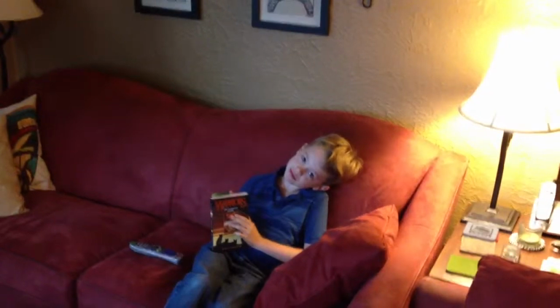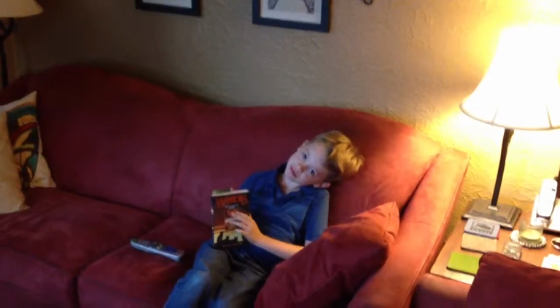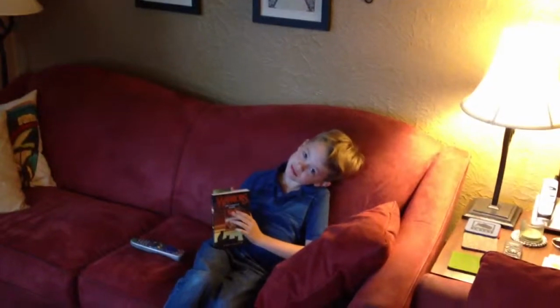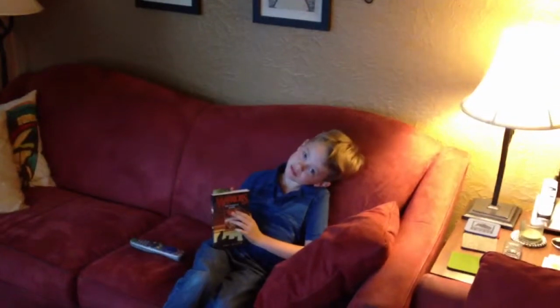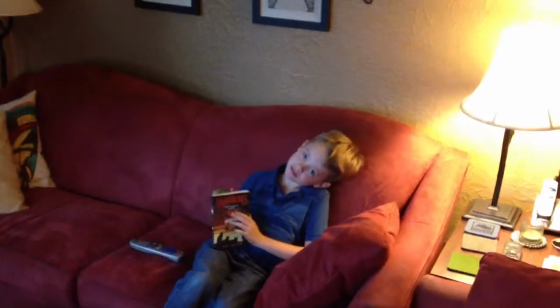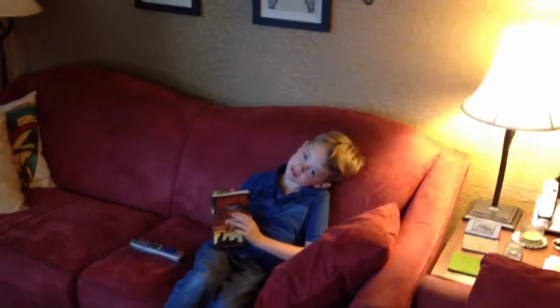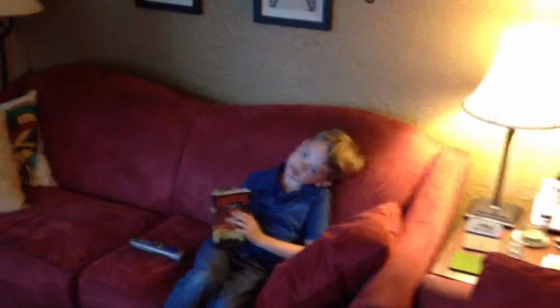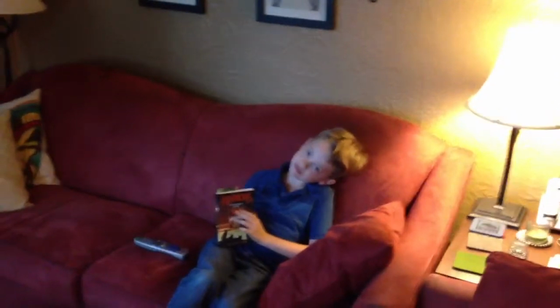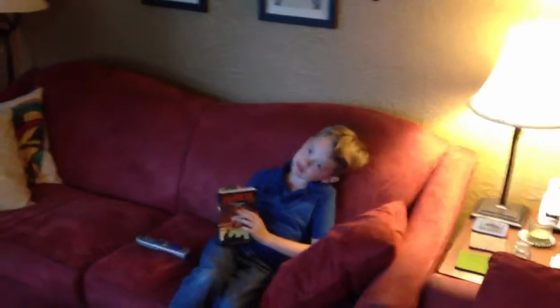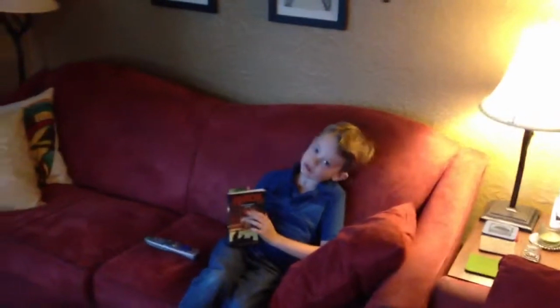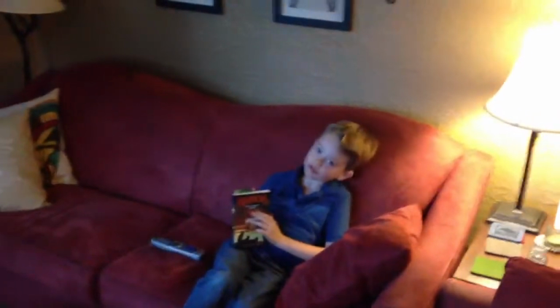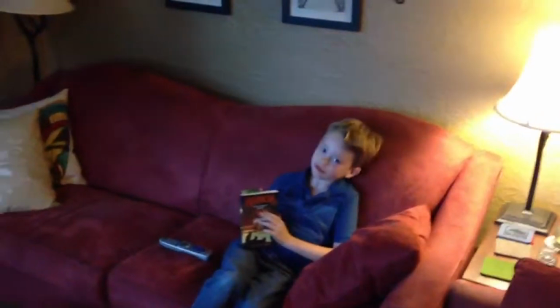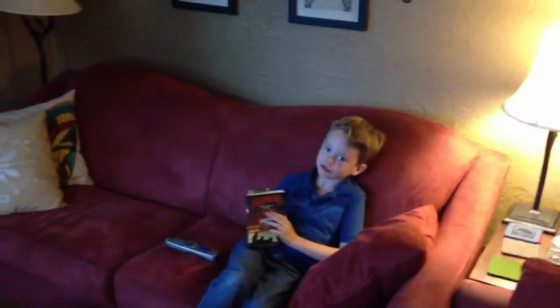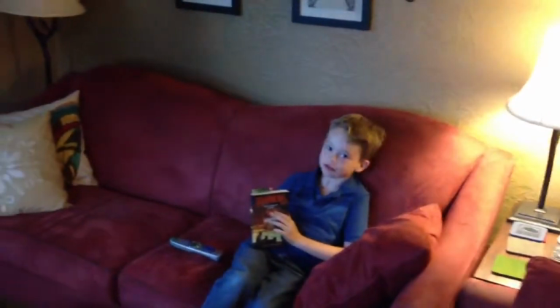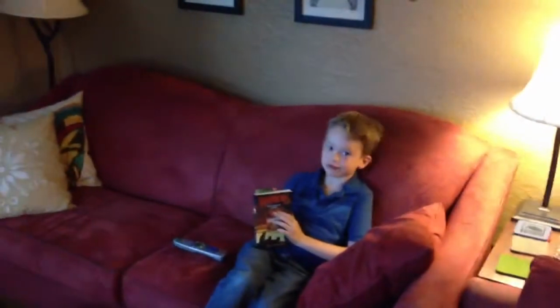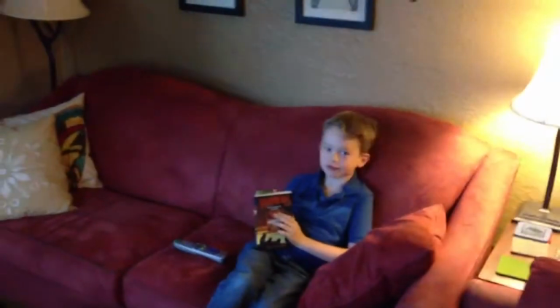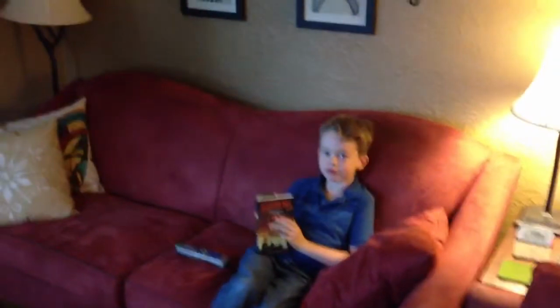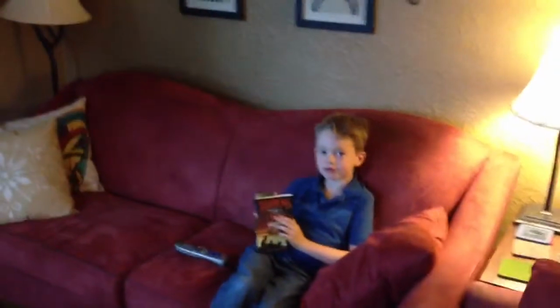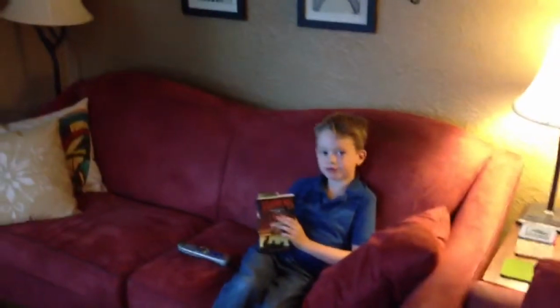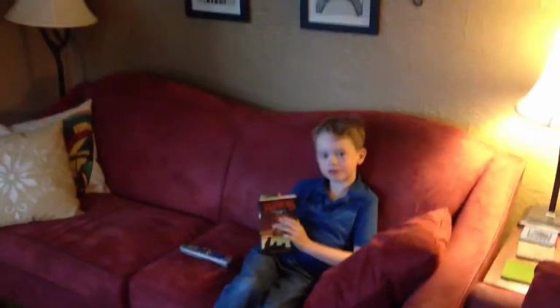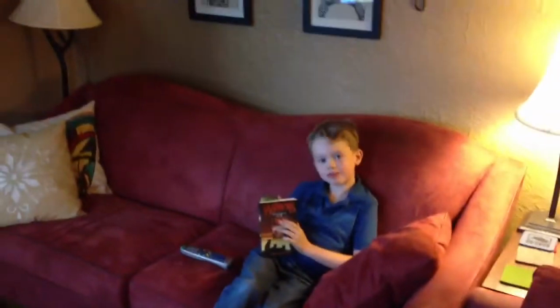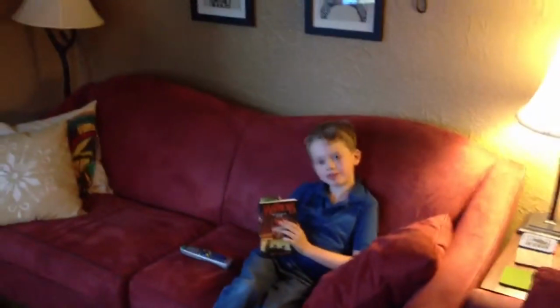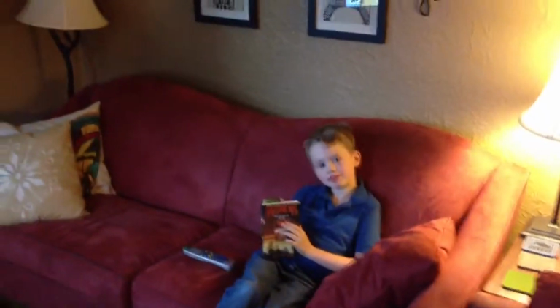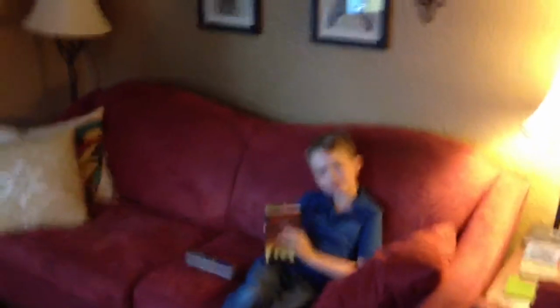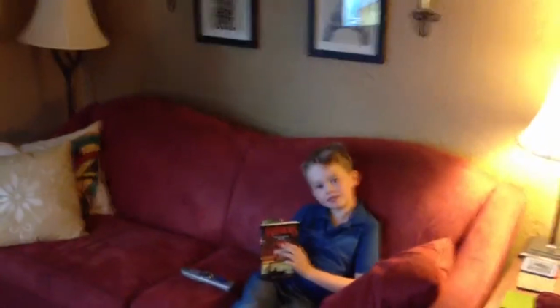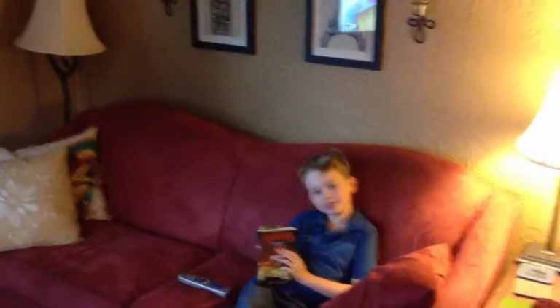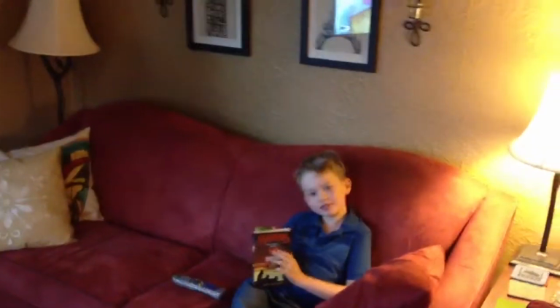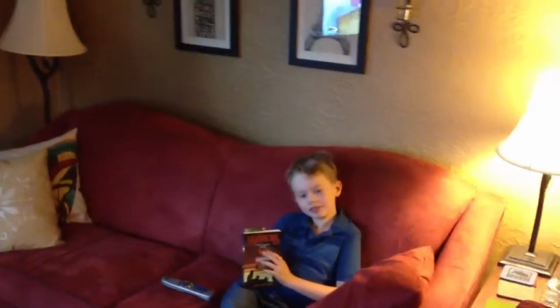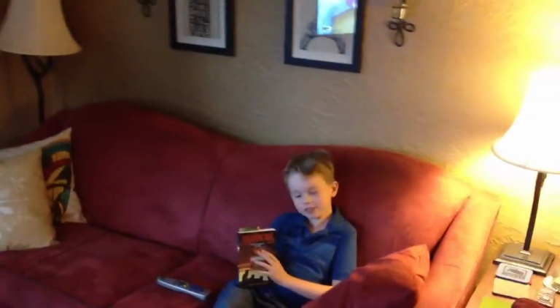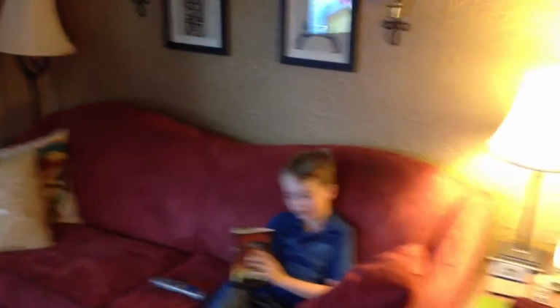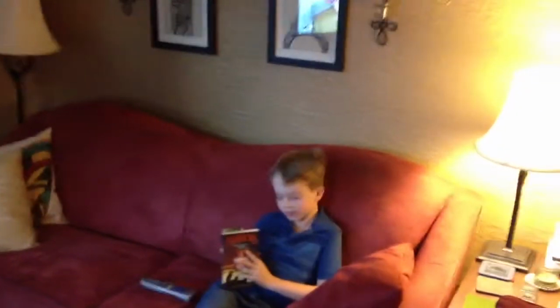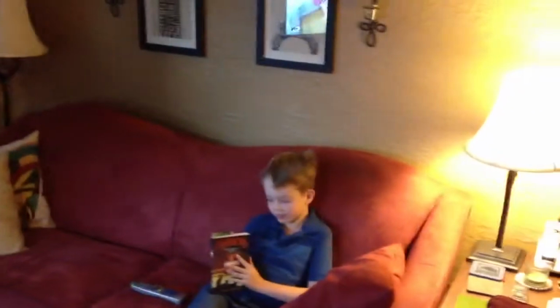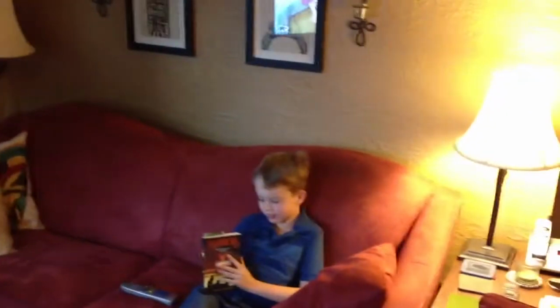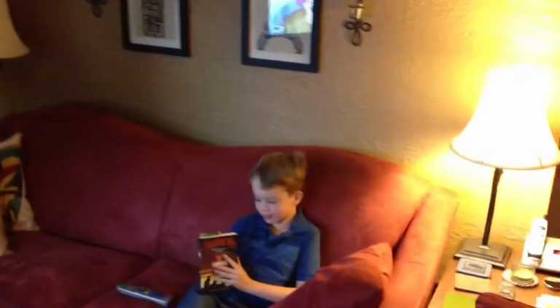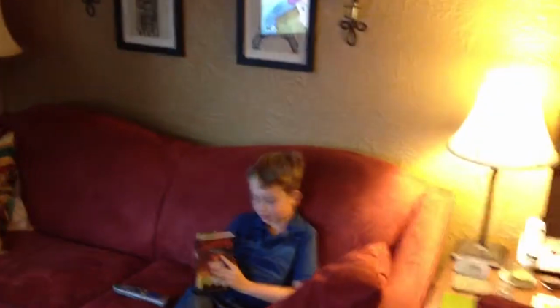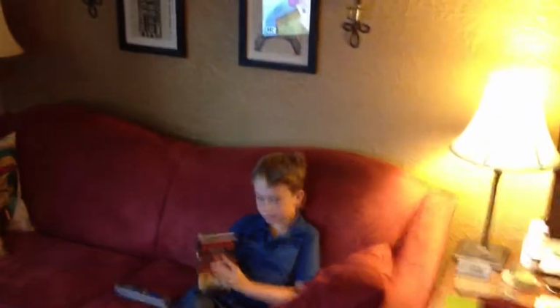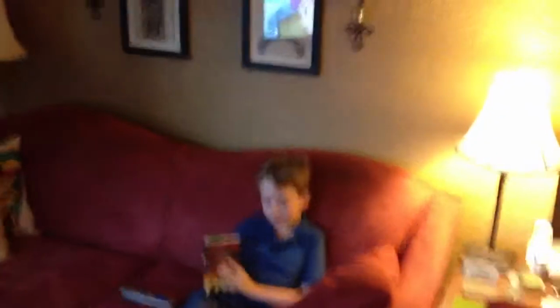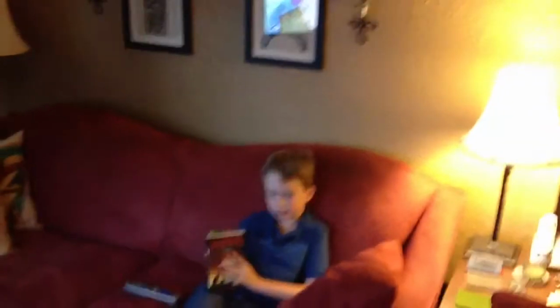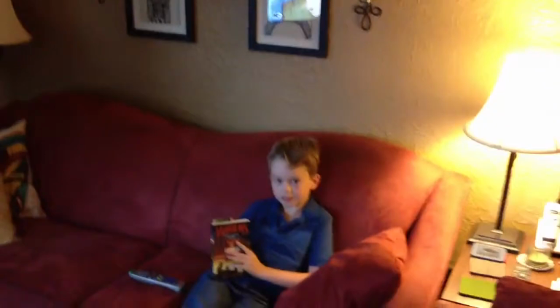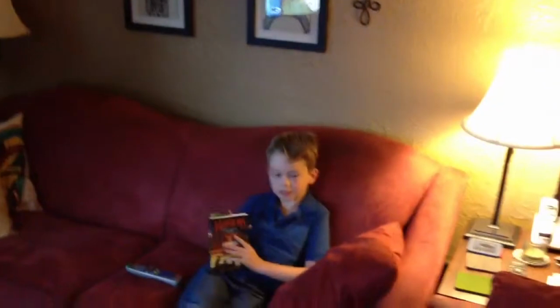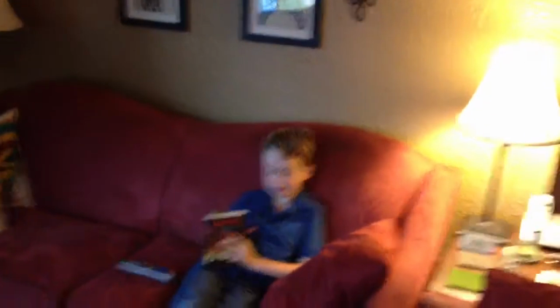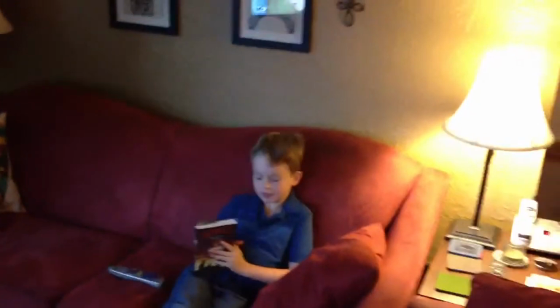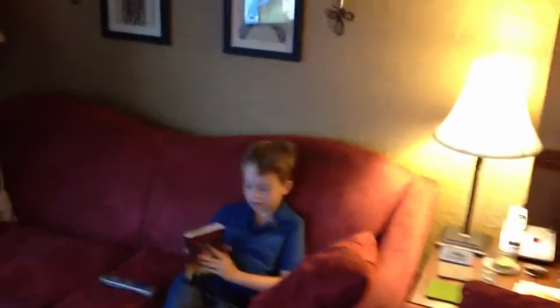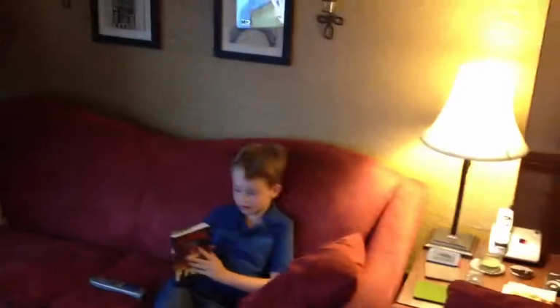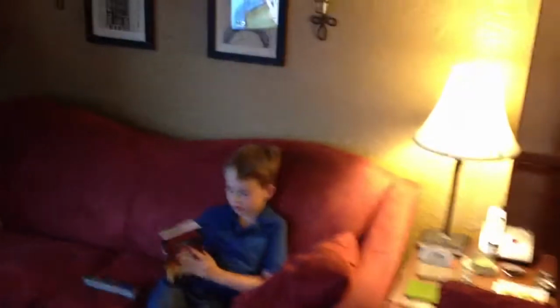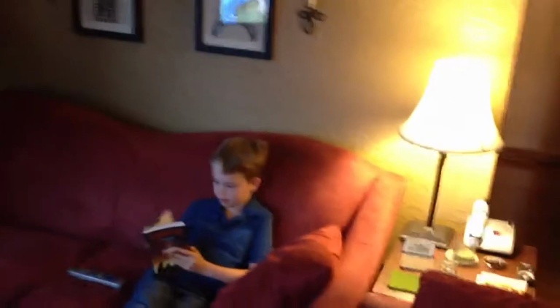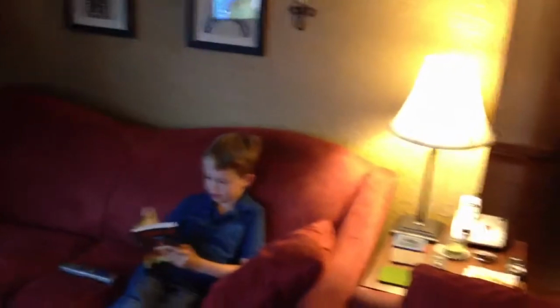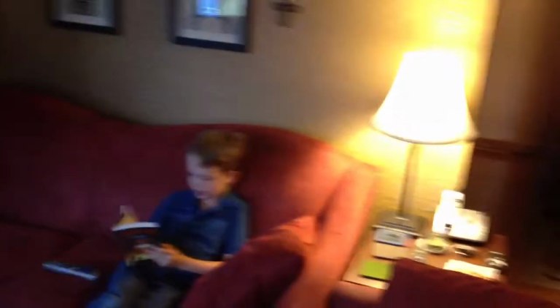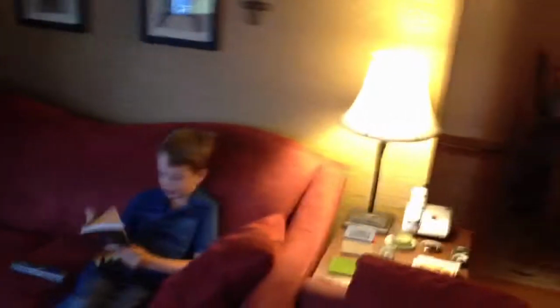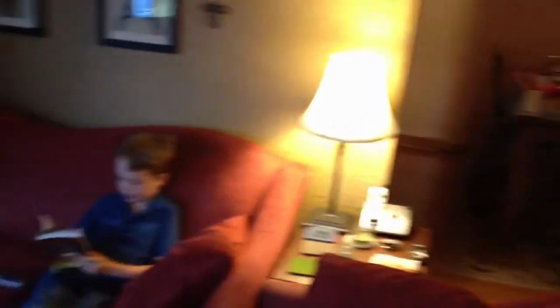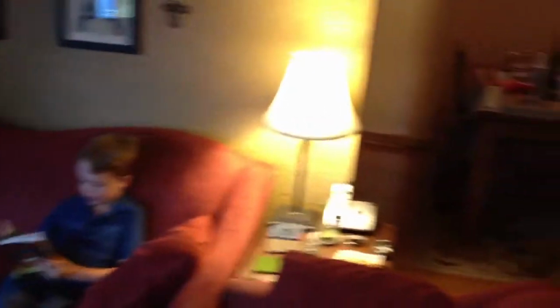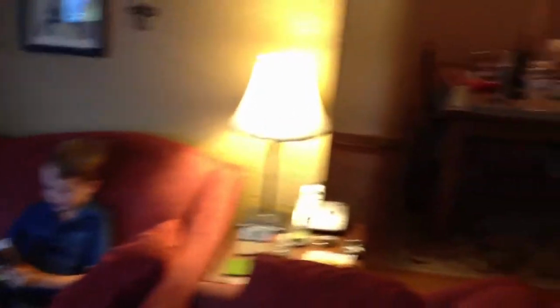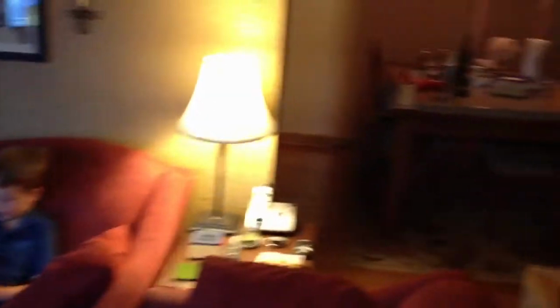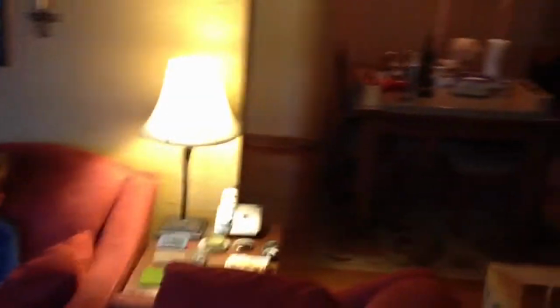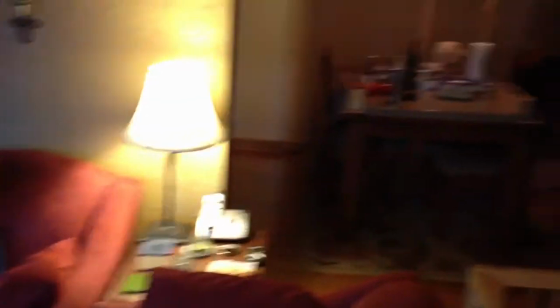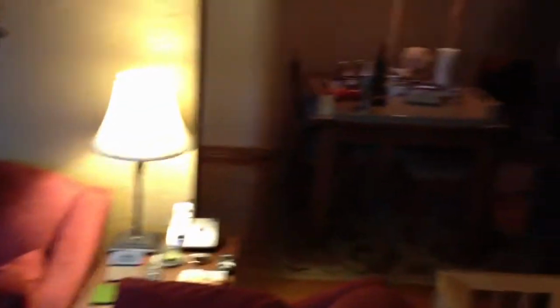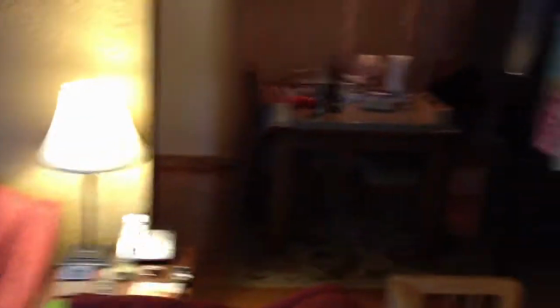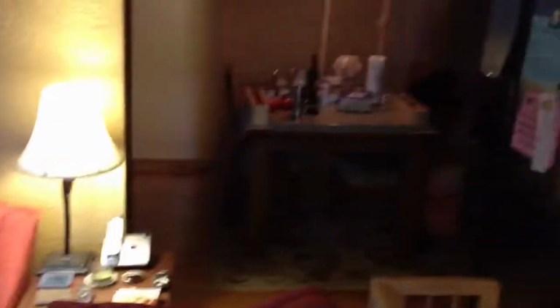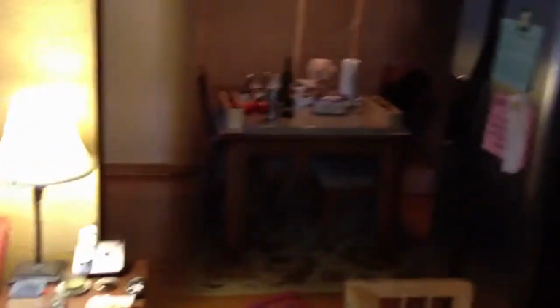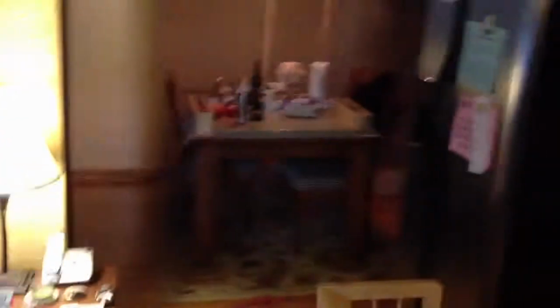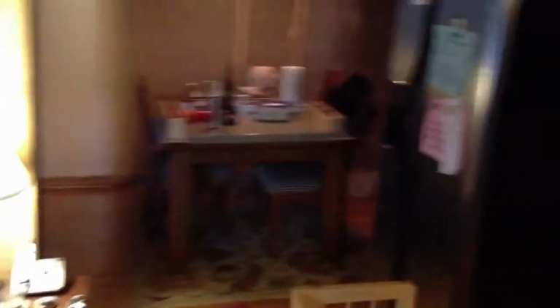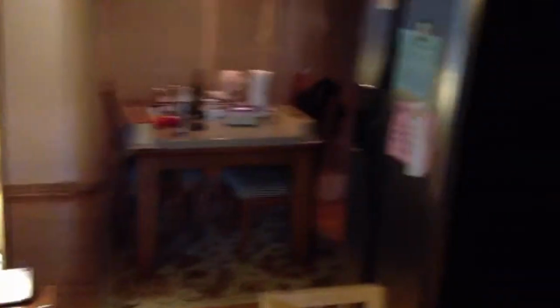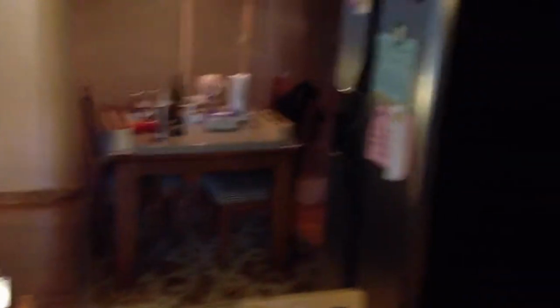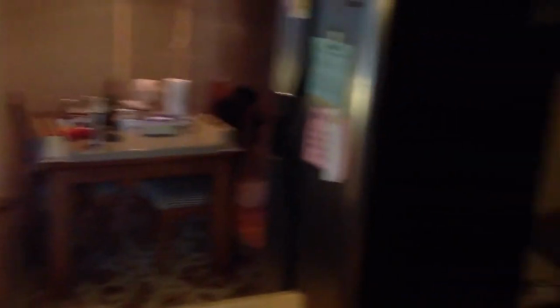All right, good morning. There's Sam reading before school. Thought I'd give you a quick tour of what's happening here with the kitchen.